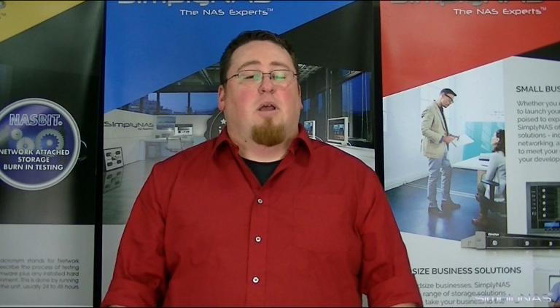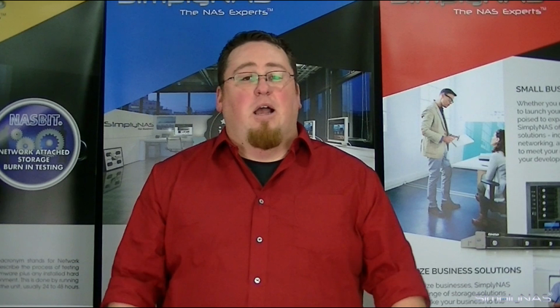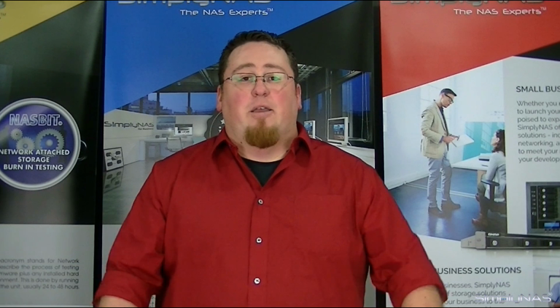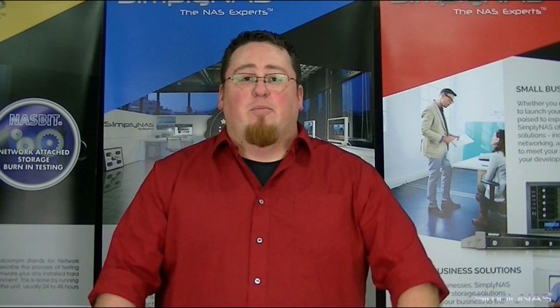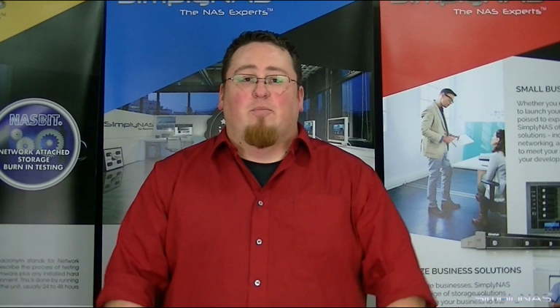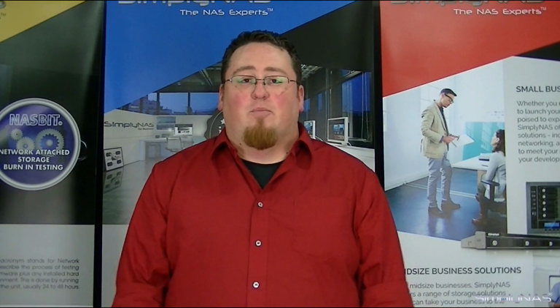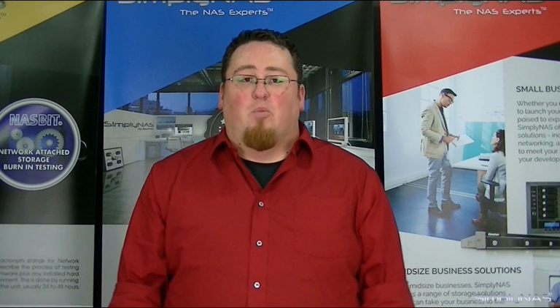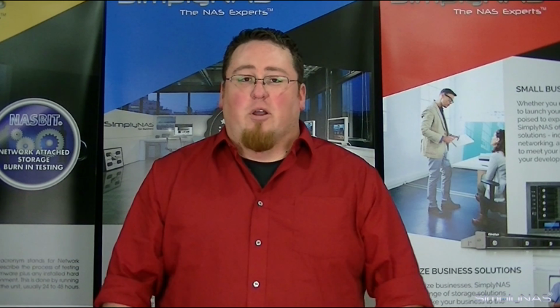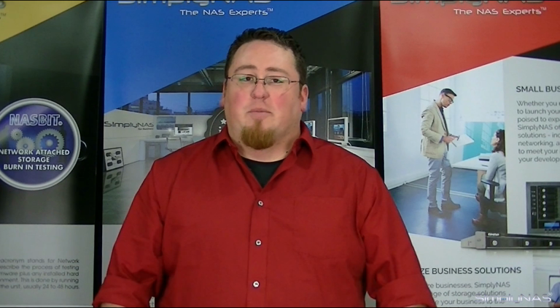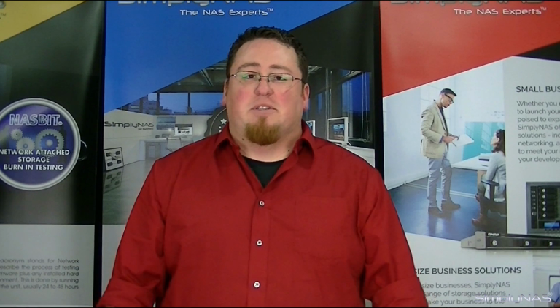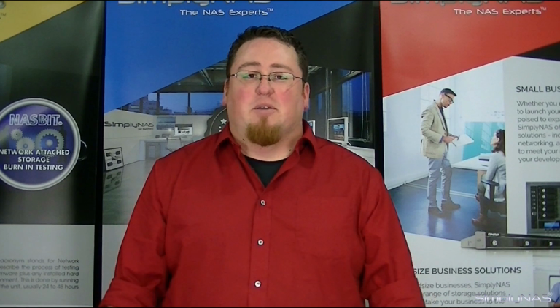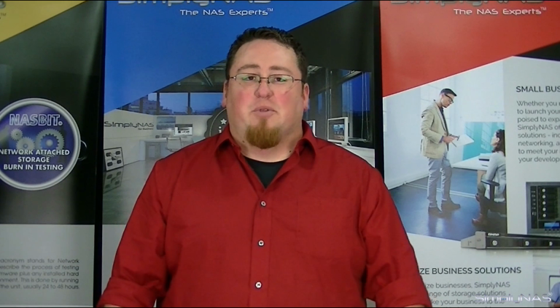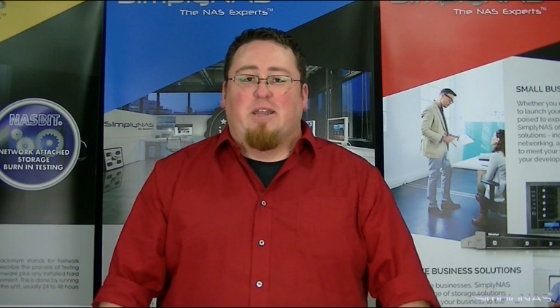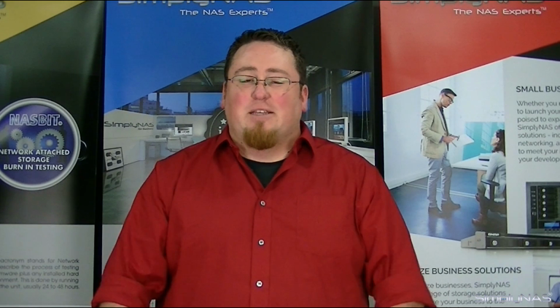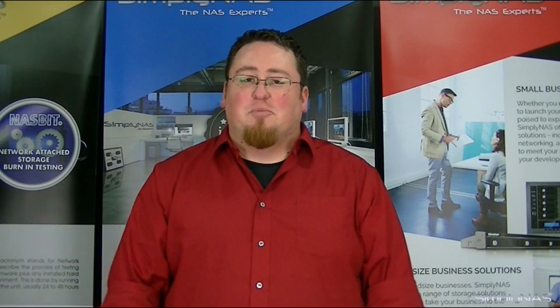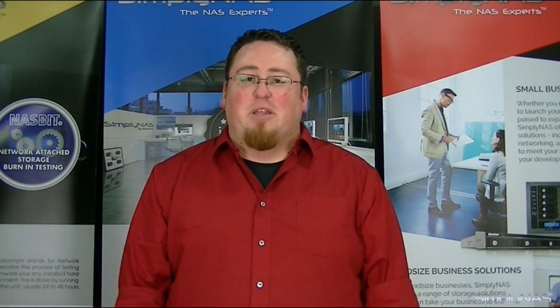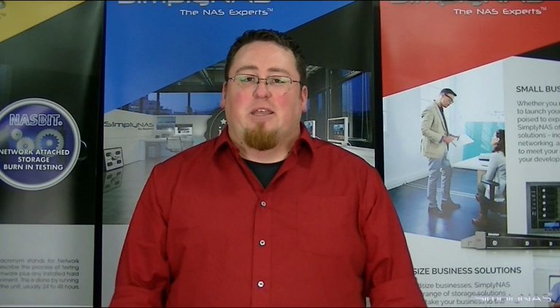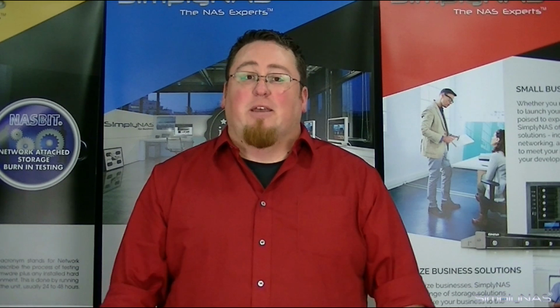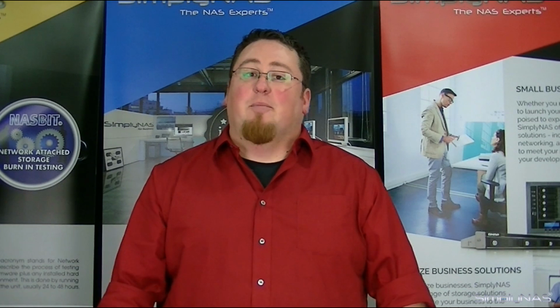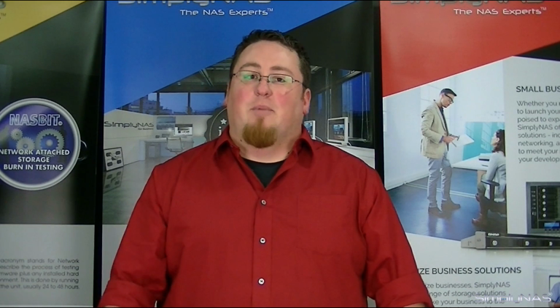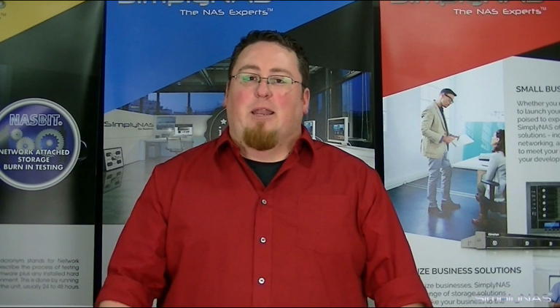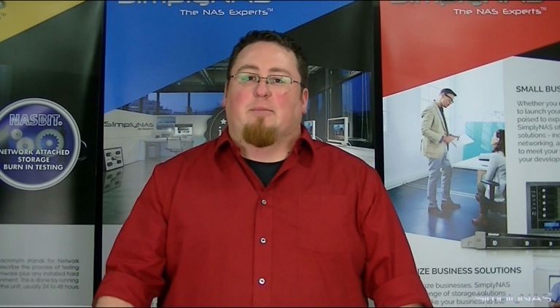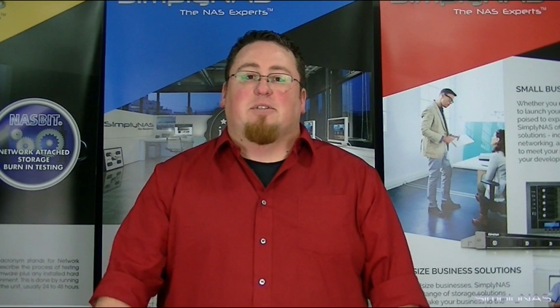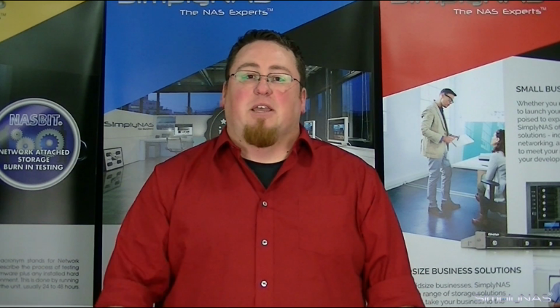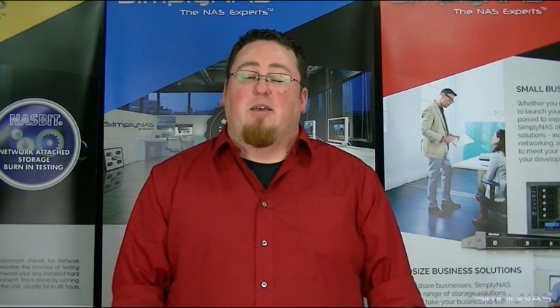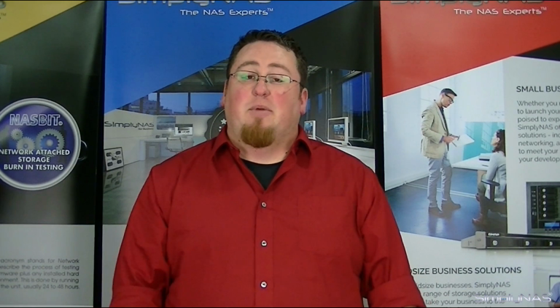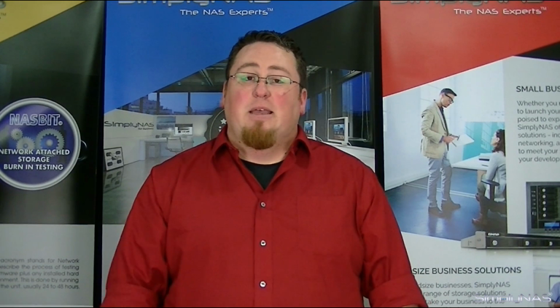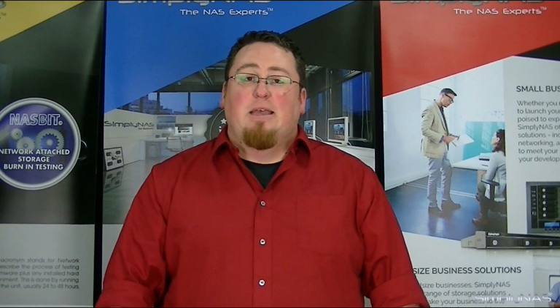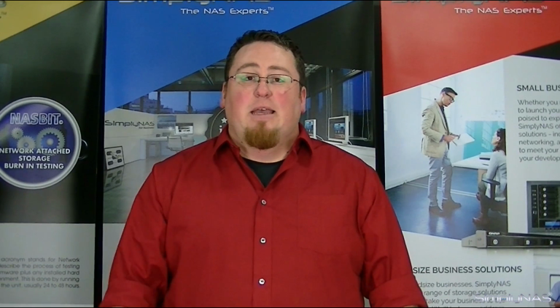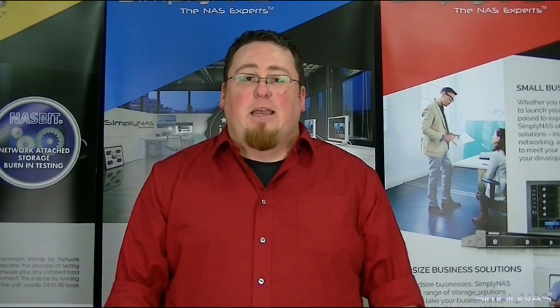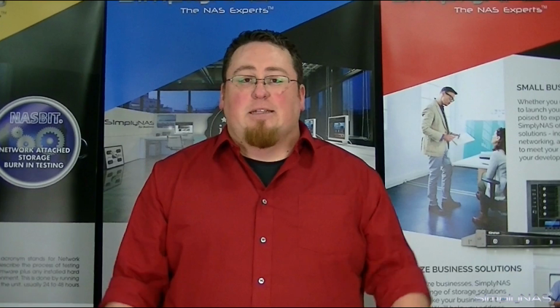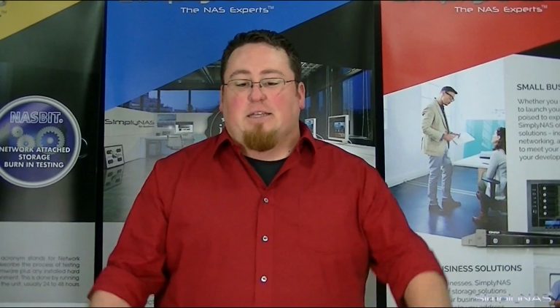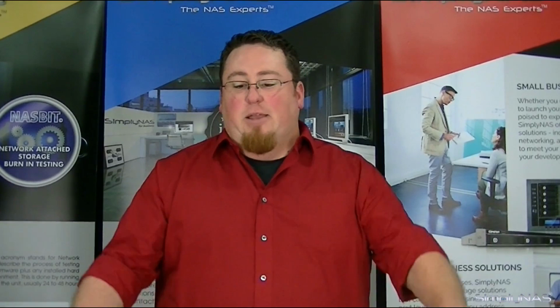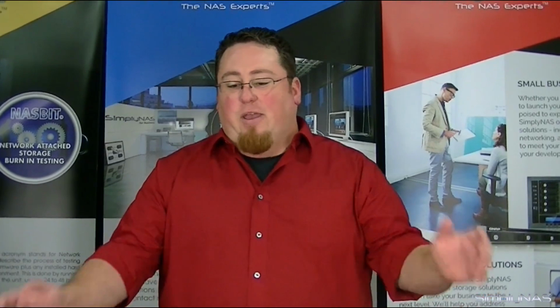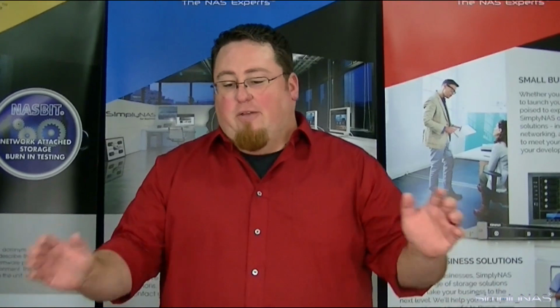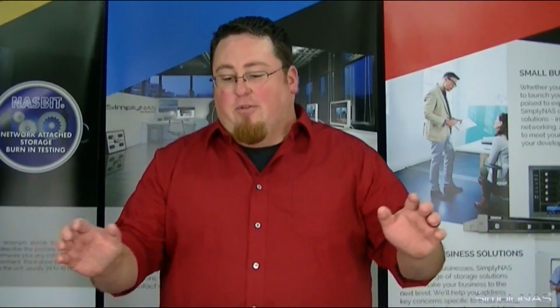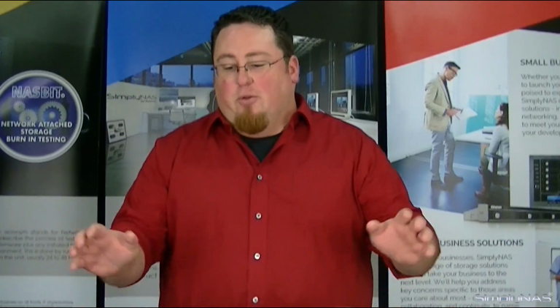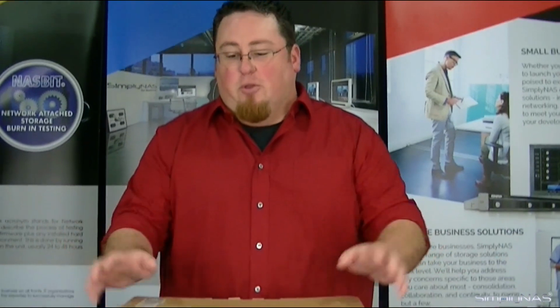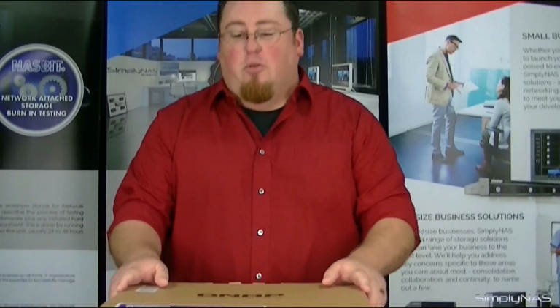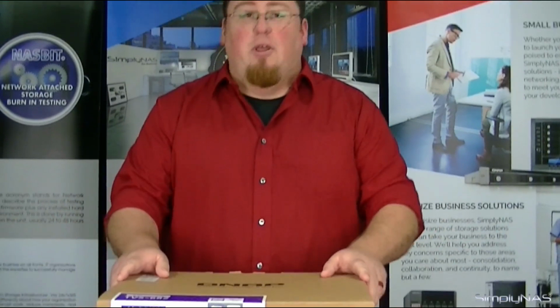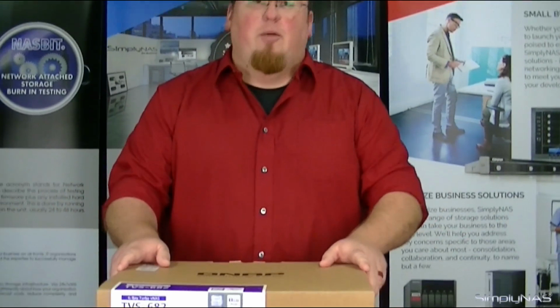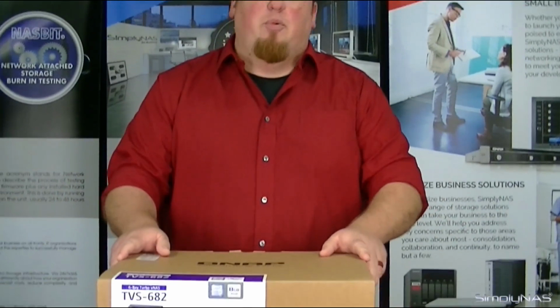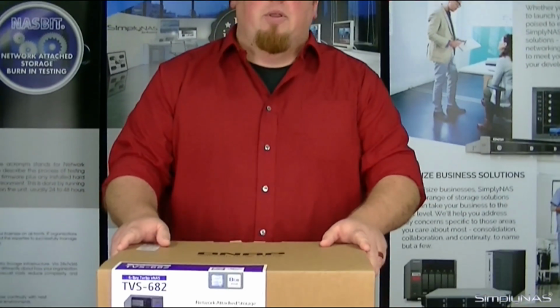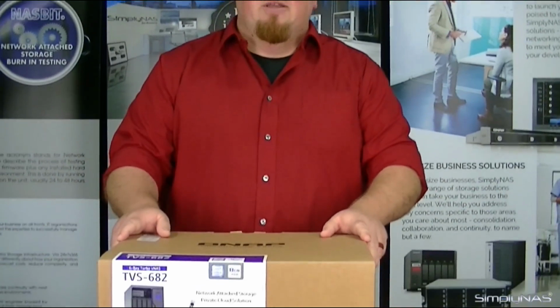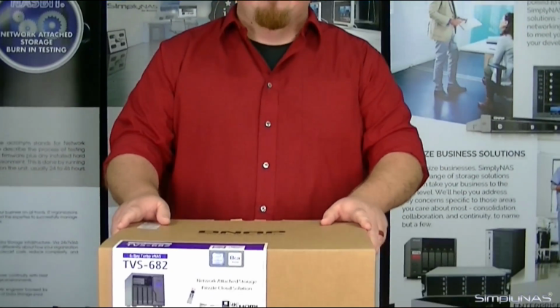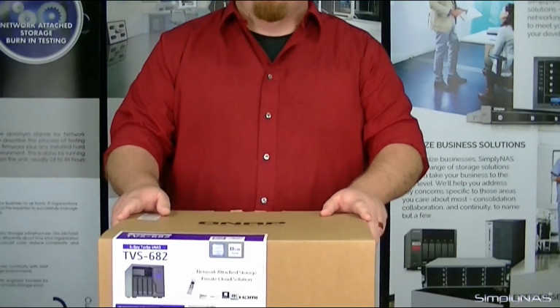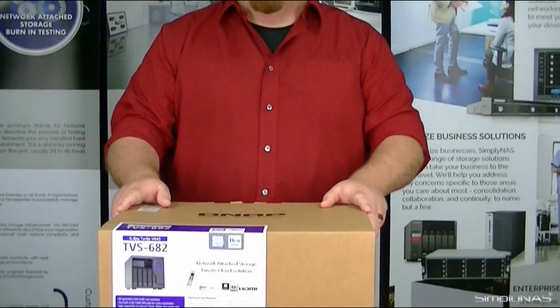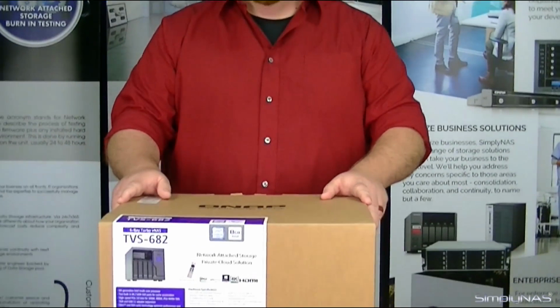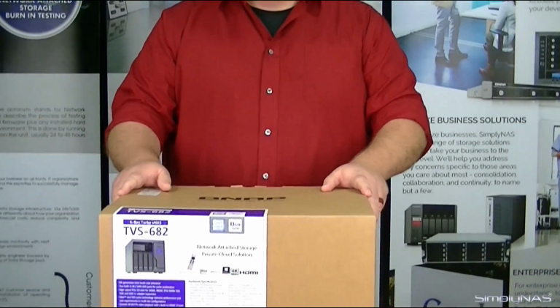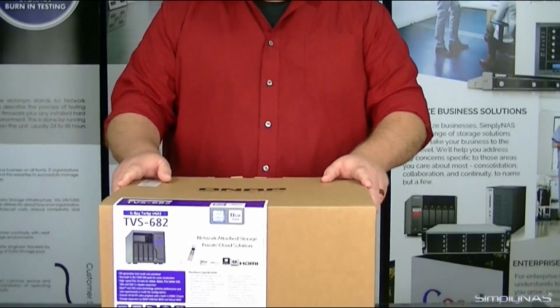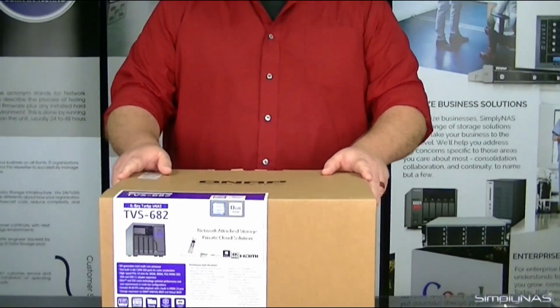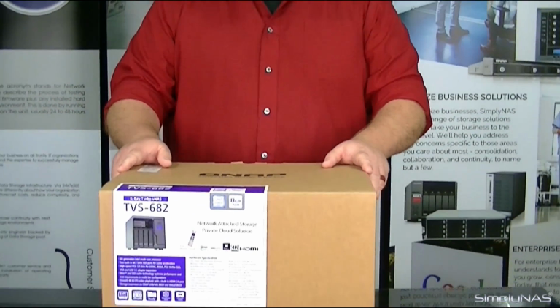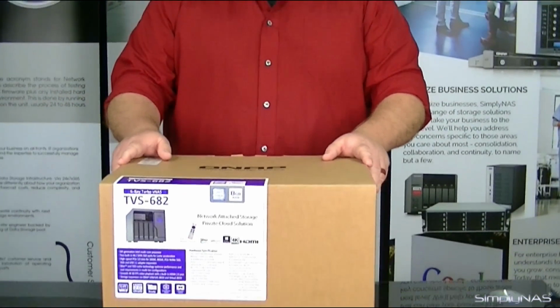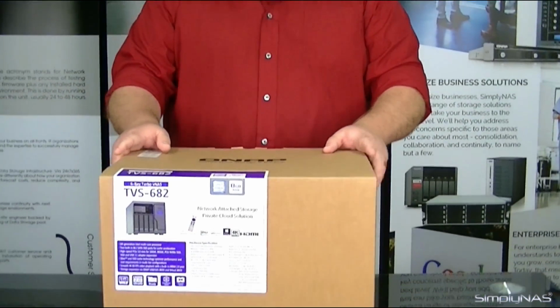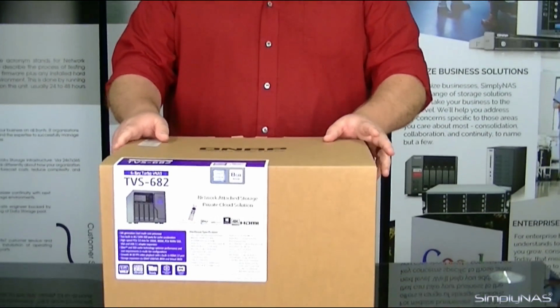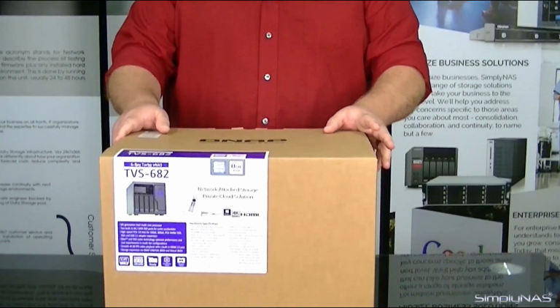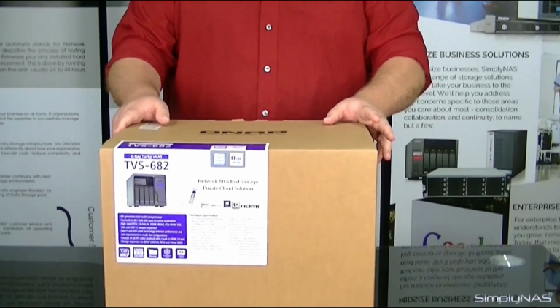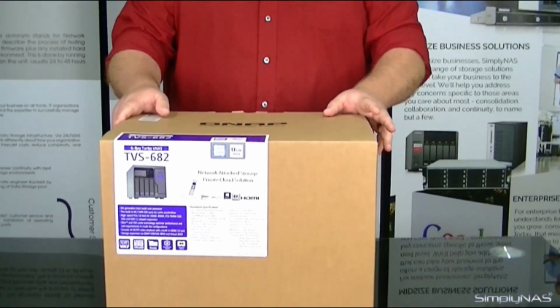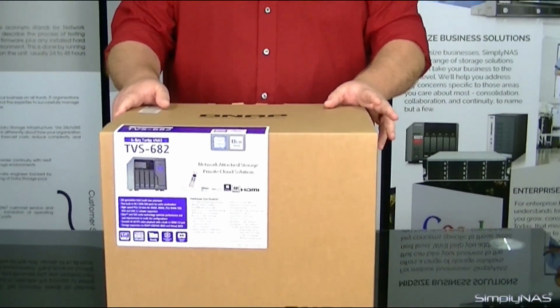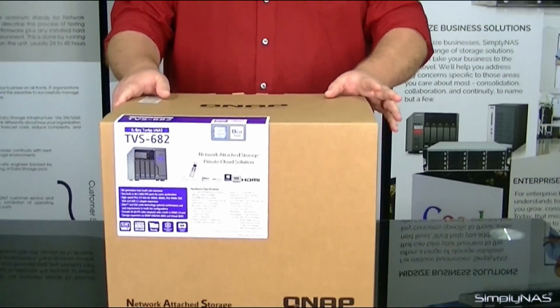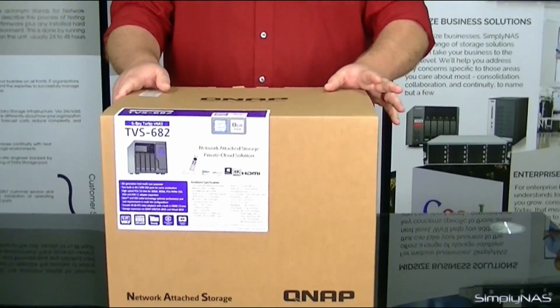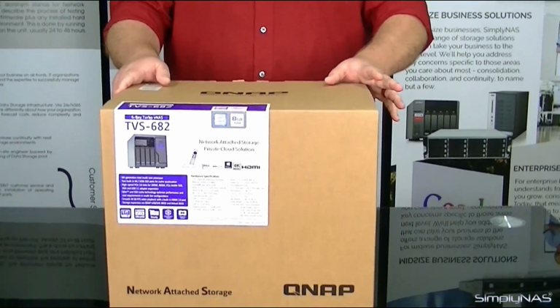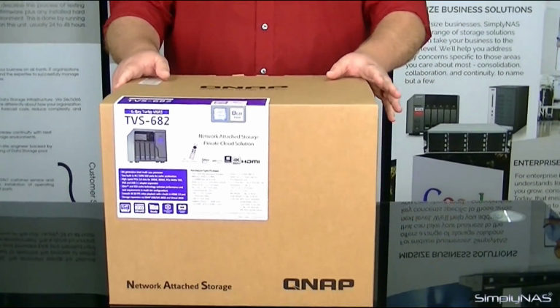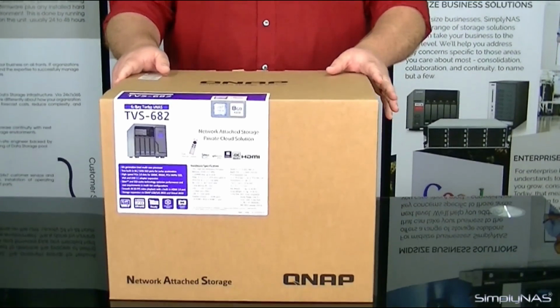Hi, welcome to SimplyNAS Media. My name is Sam and today we have the new QNAP TBS682.